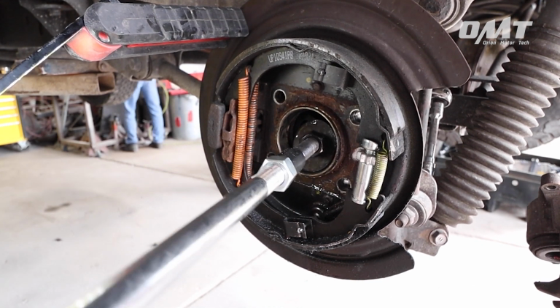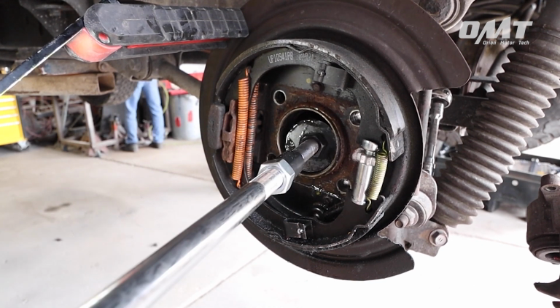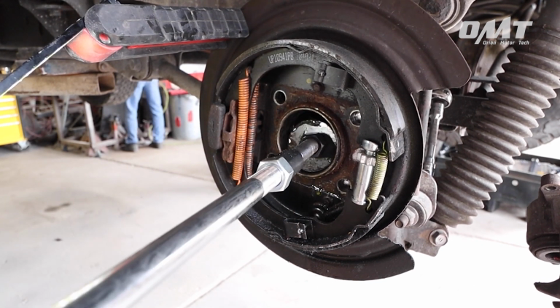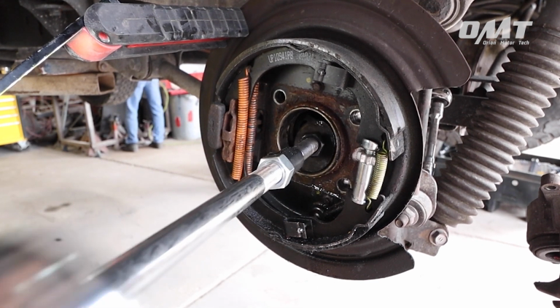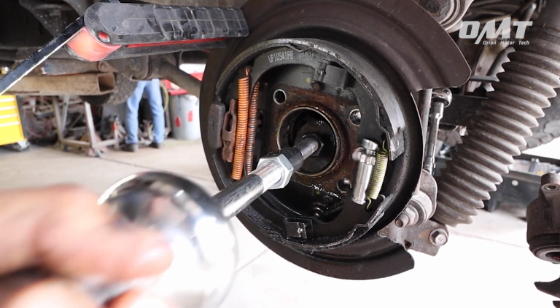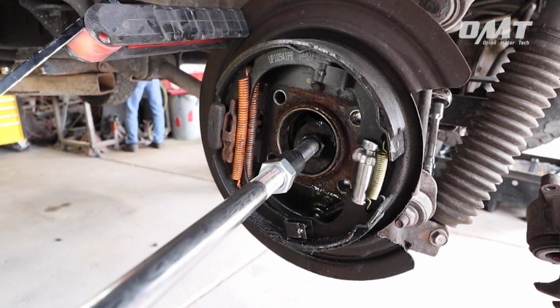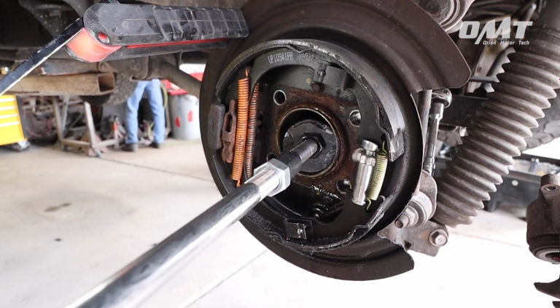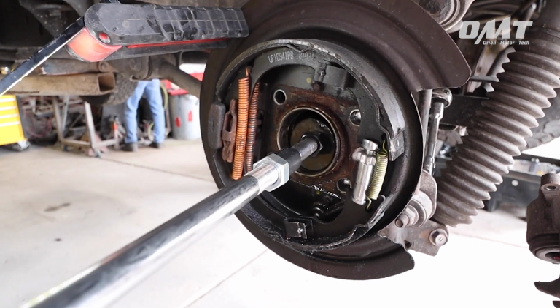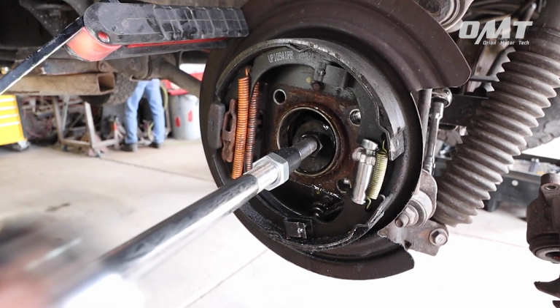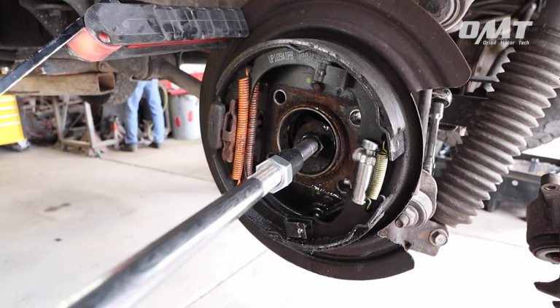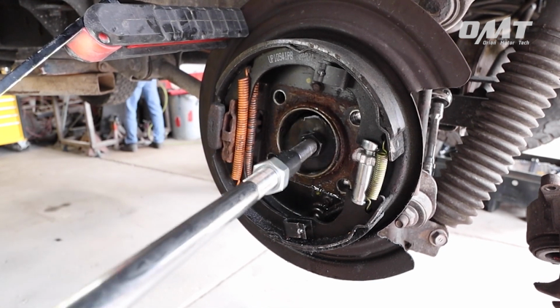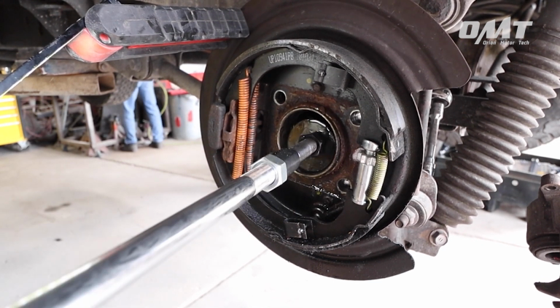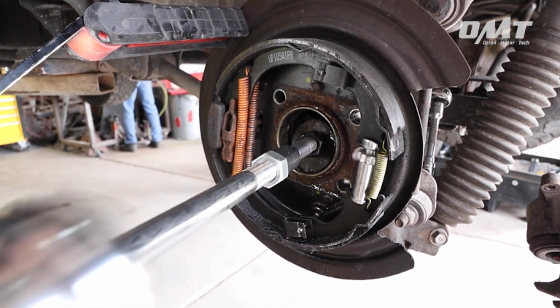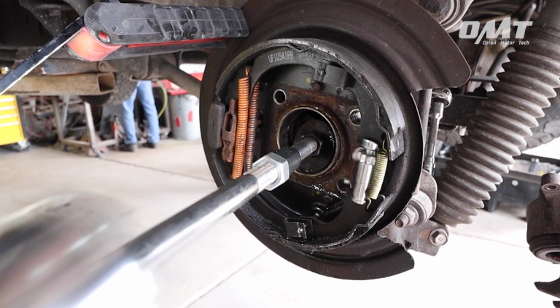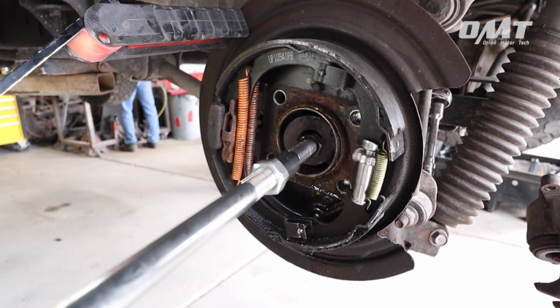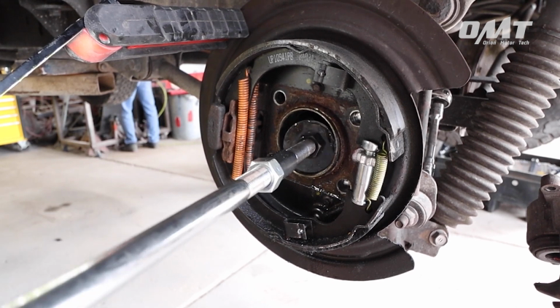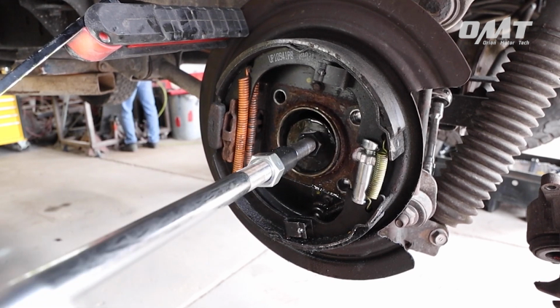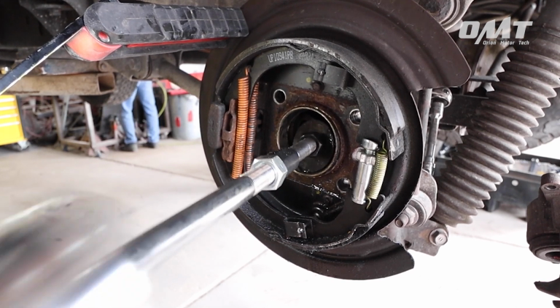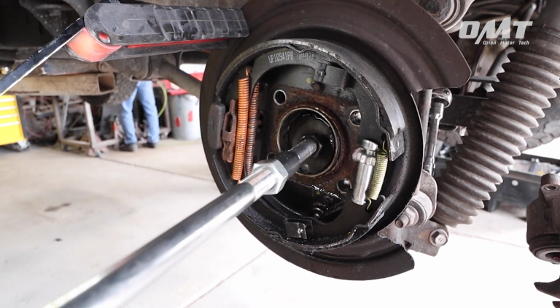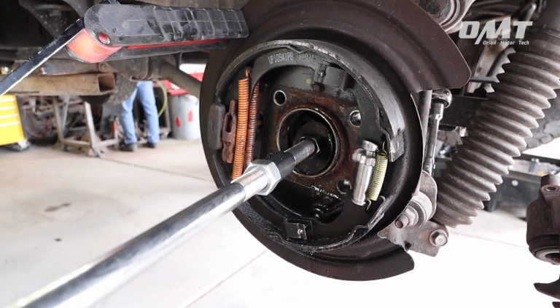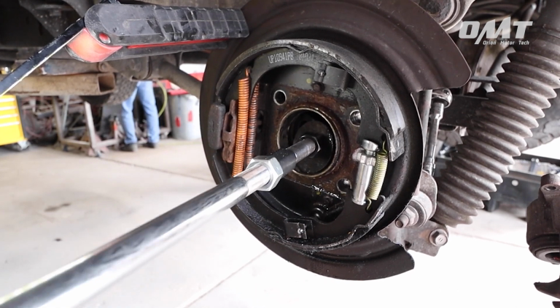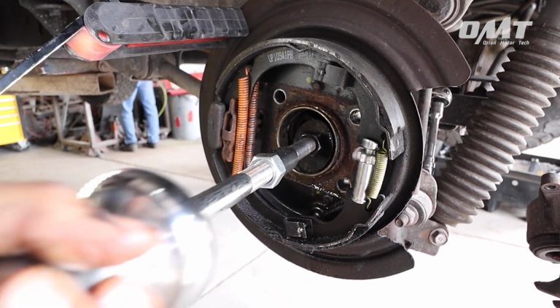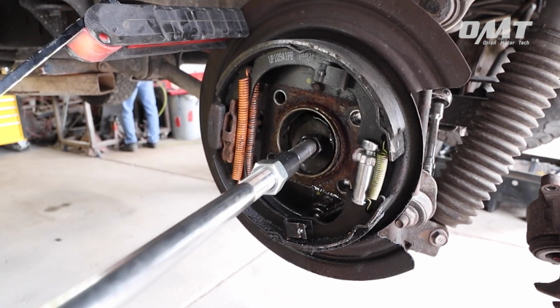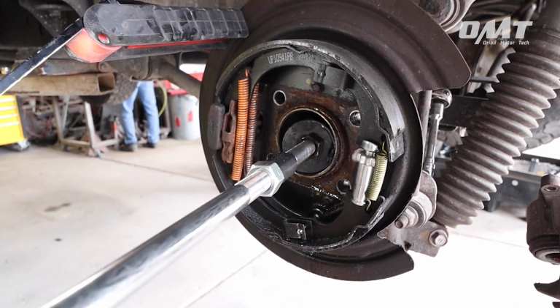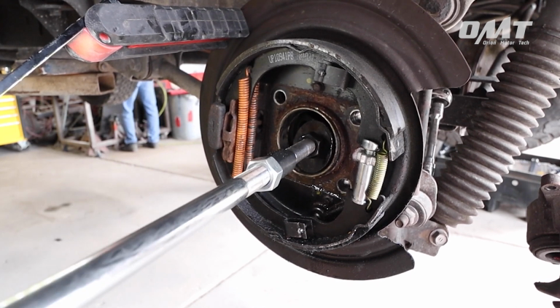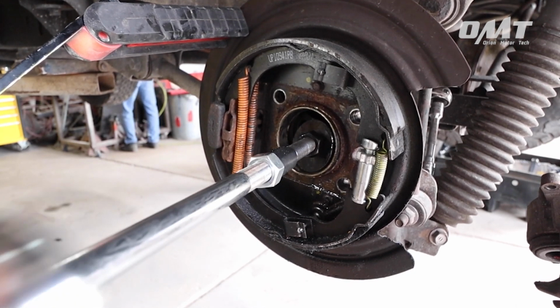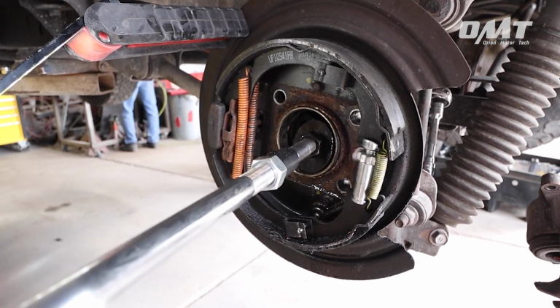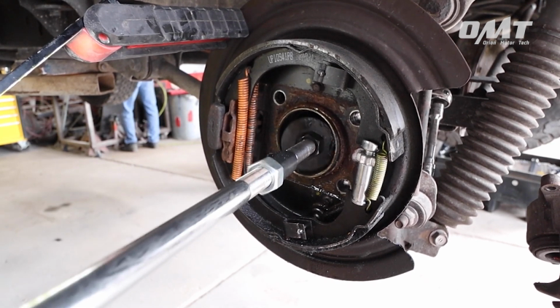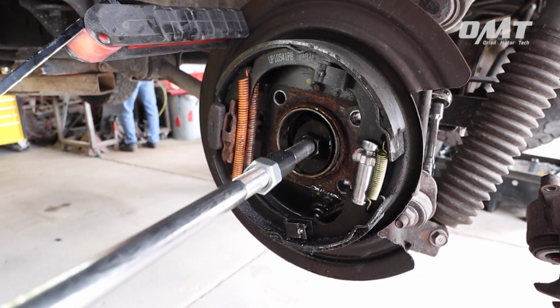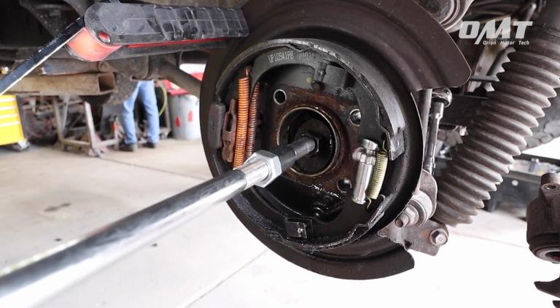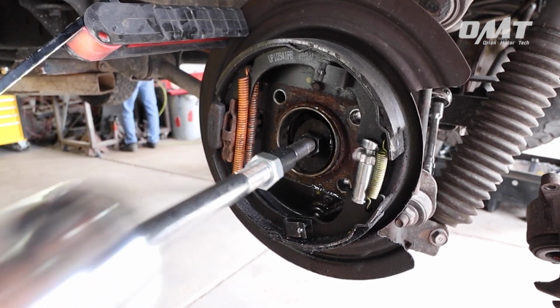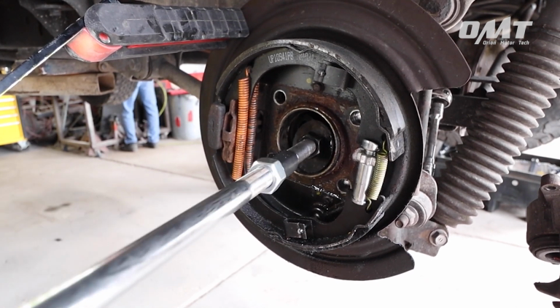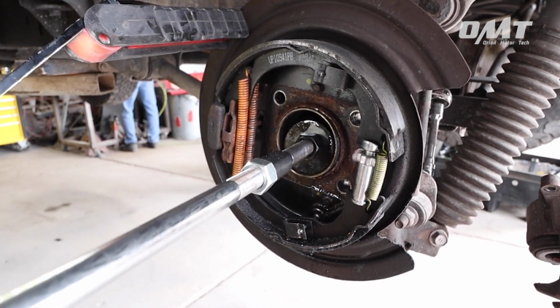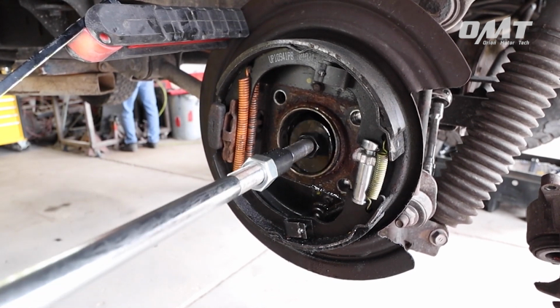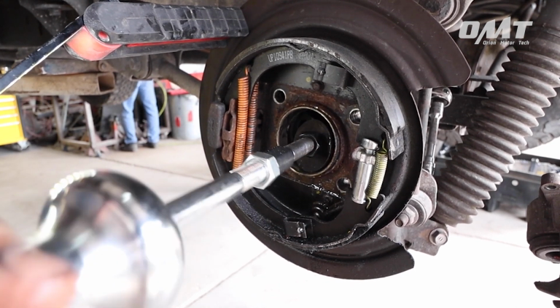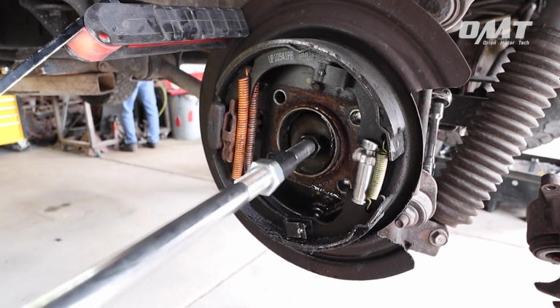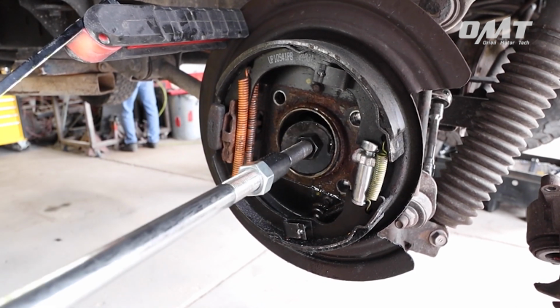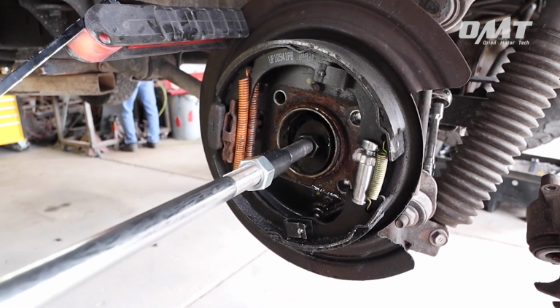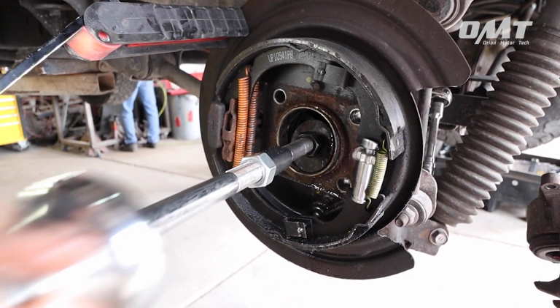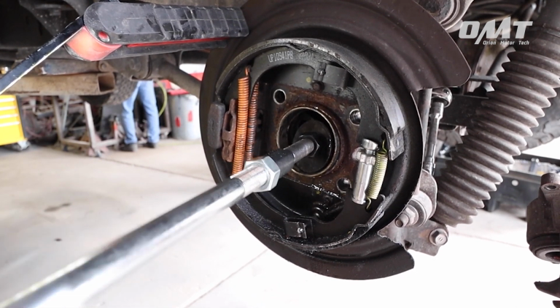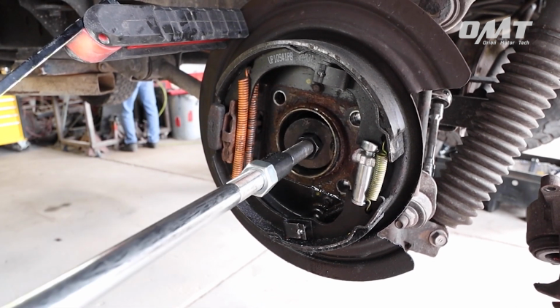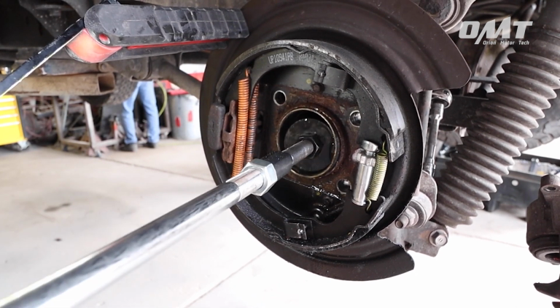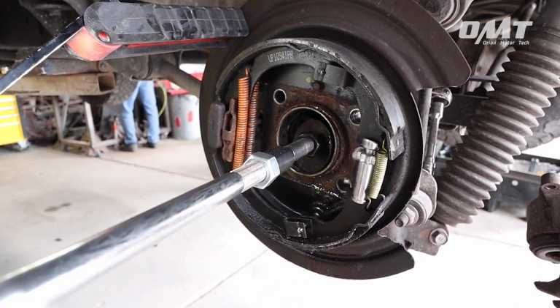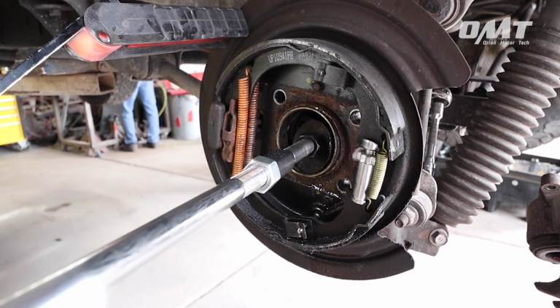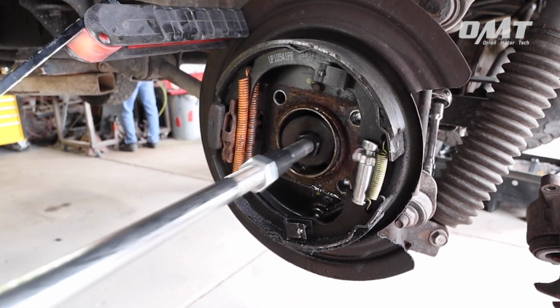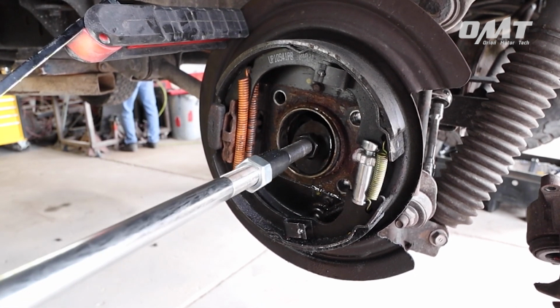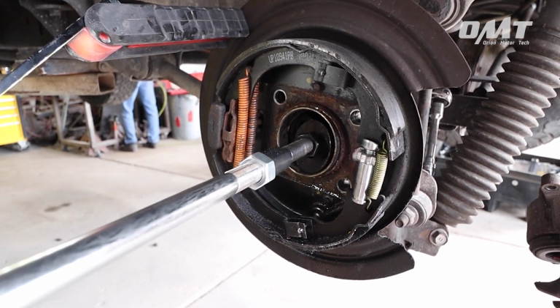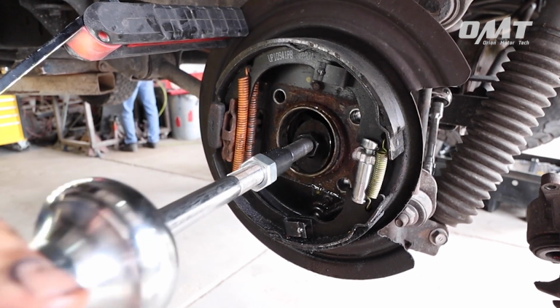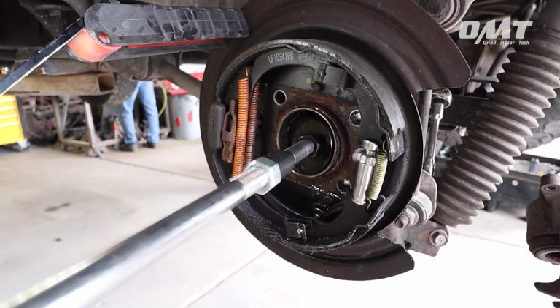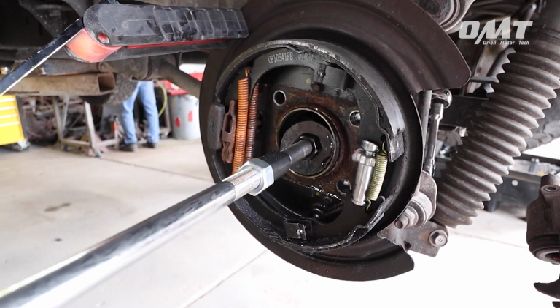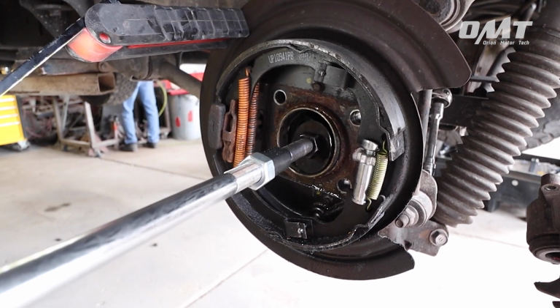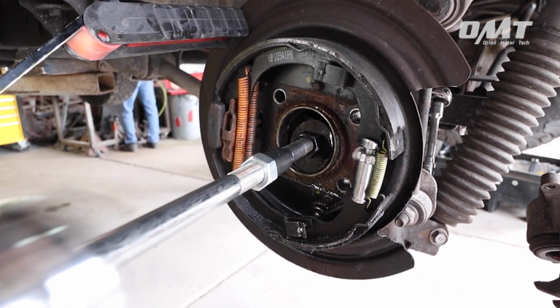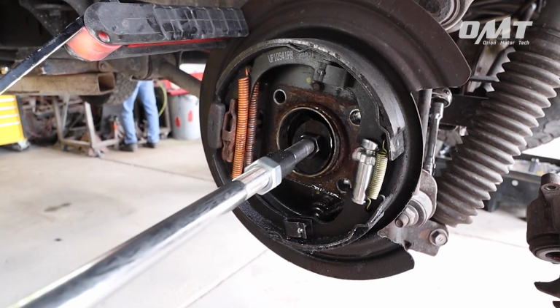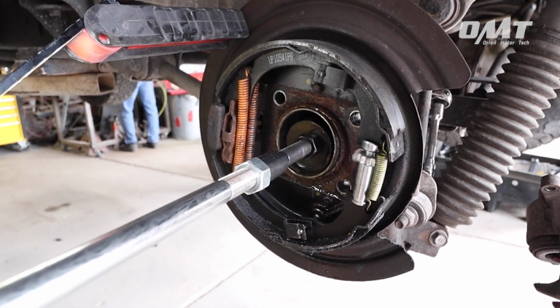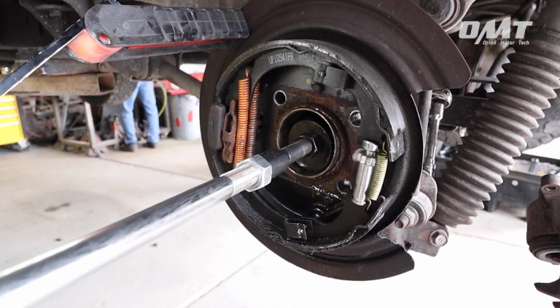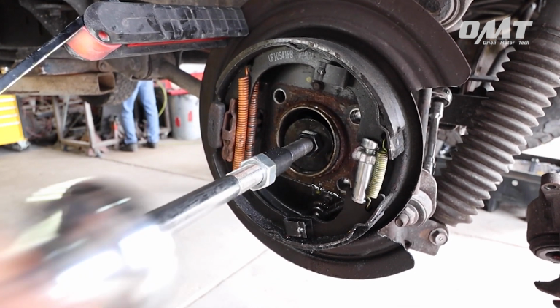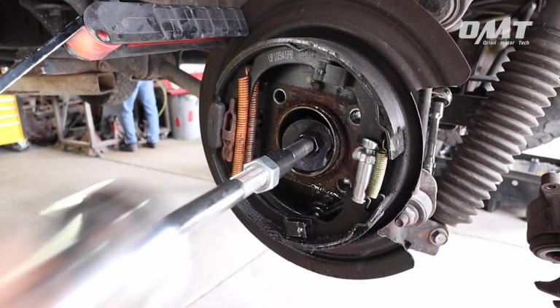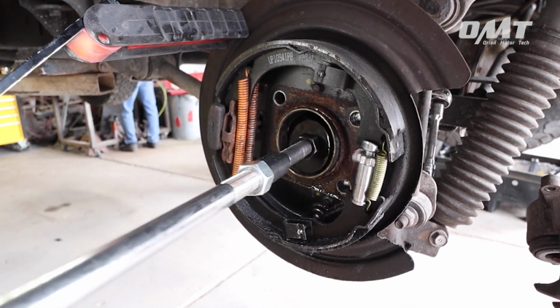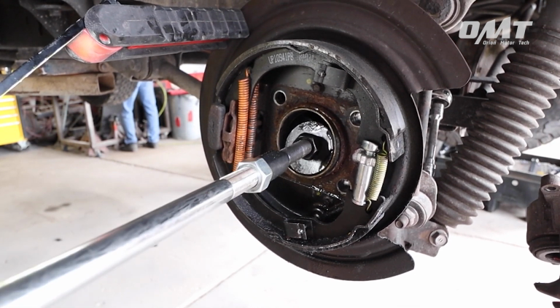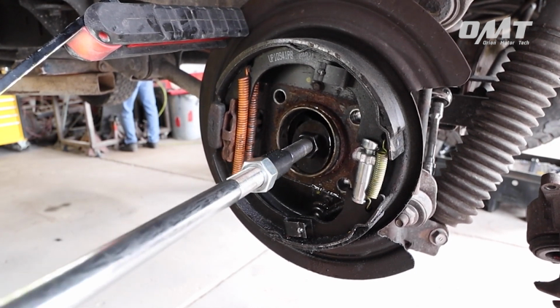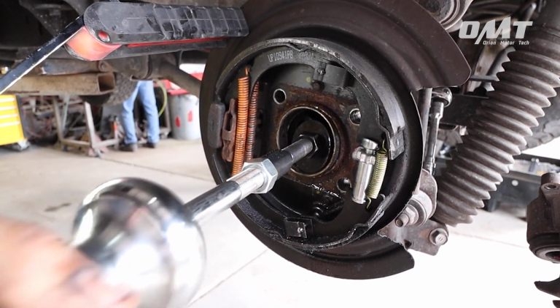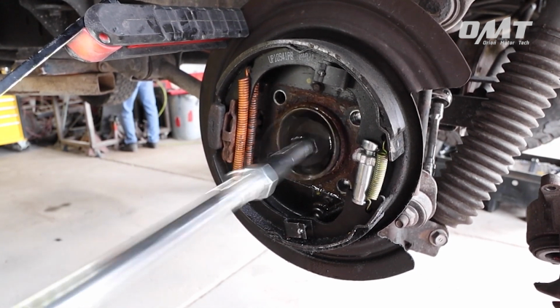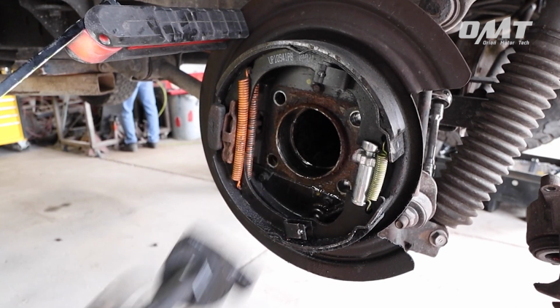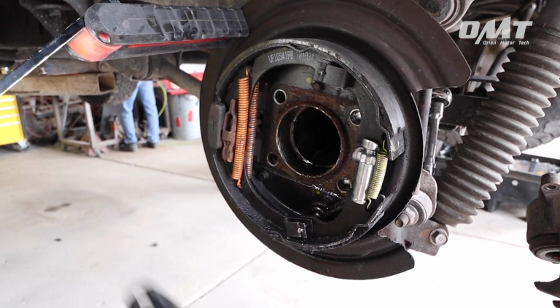It's that easy. The three-piece bearing puller set from Orion Motor Tech — helping you get more life in your car.